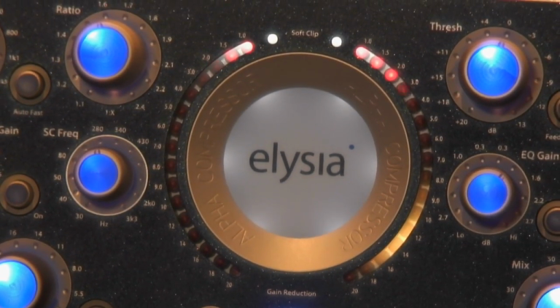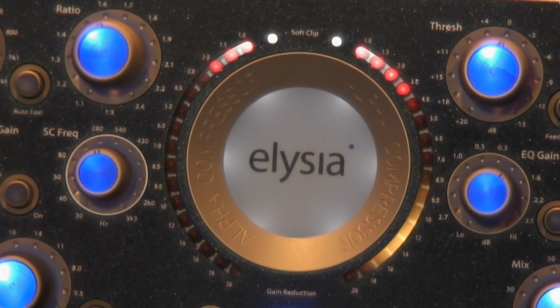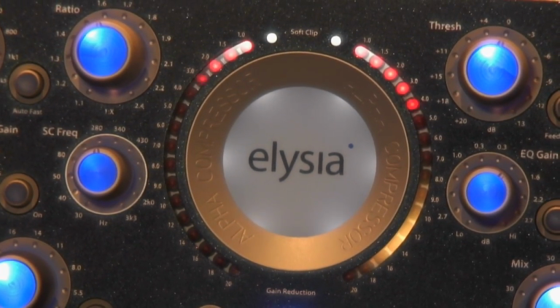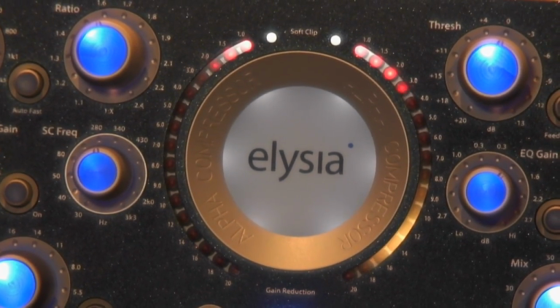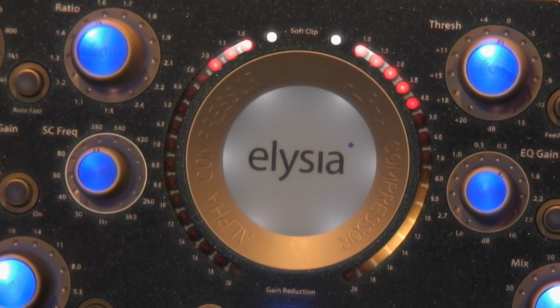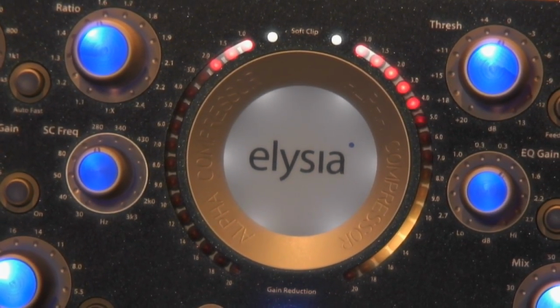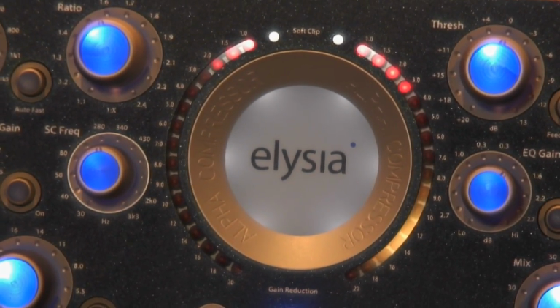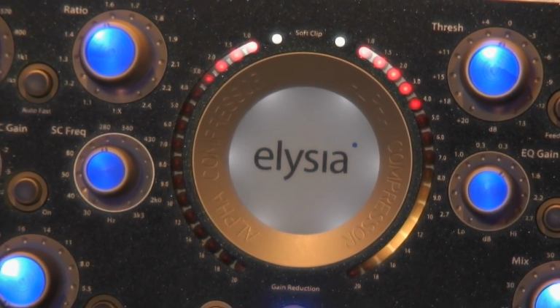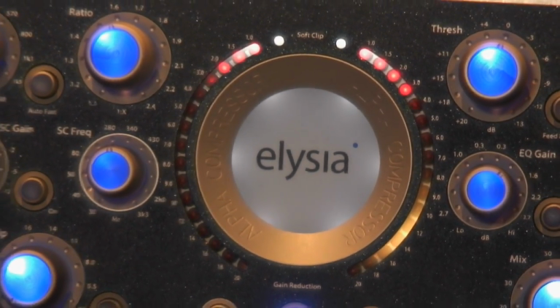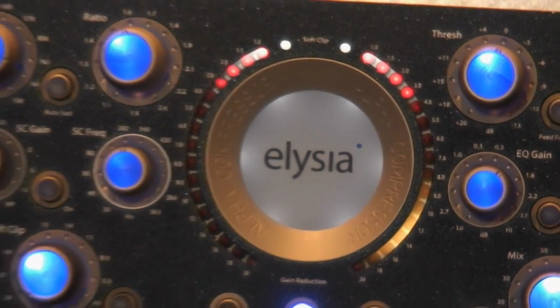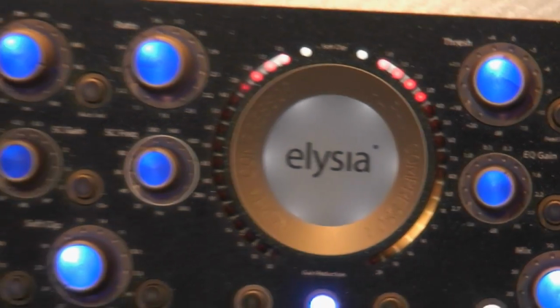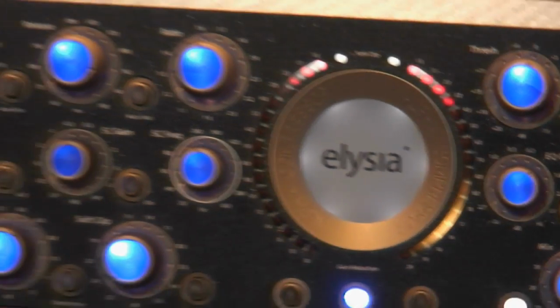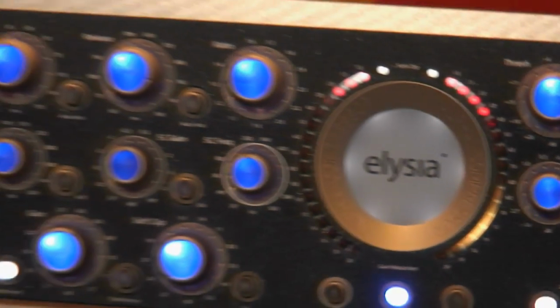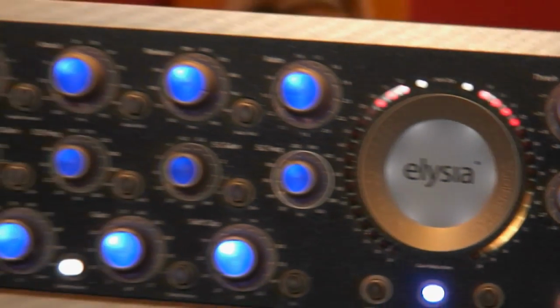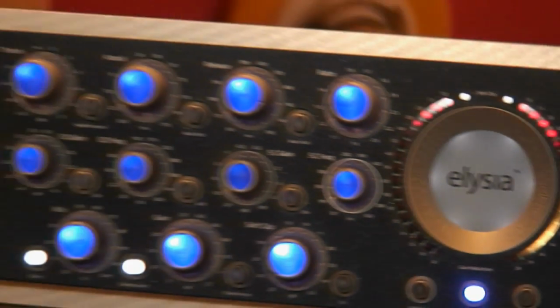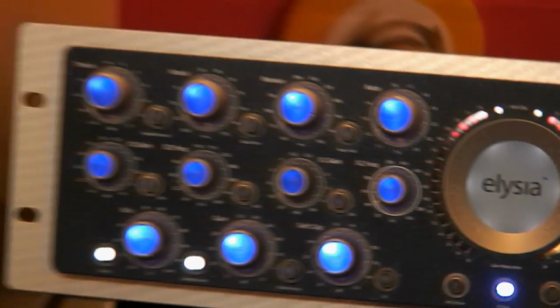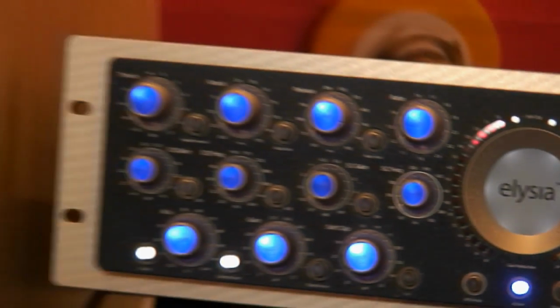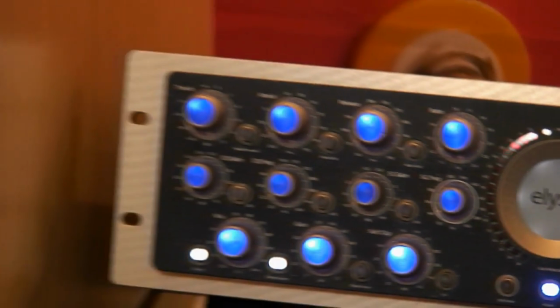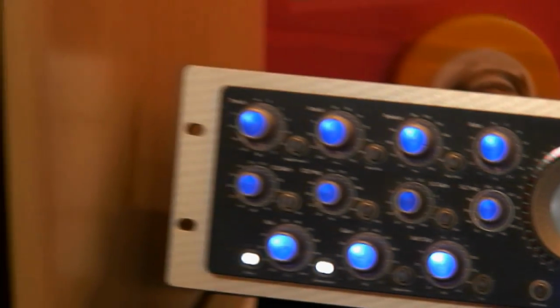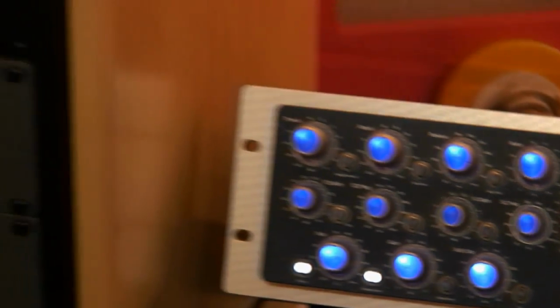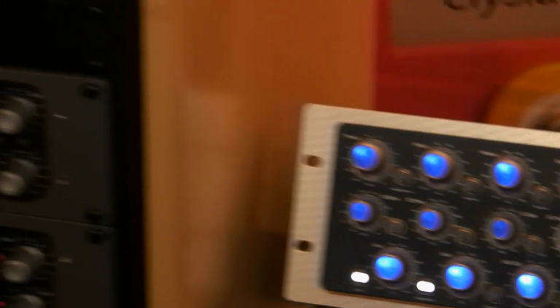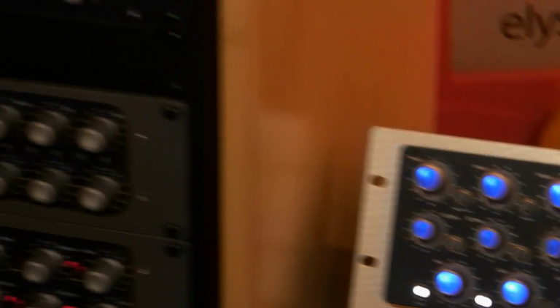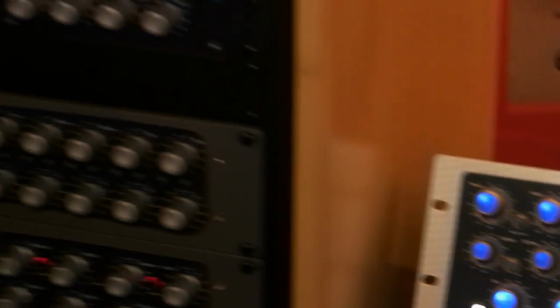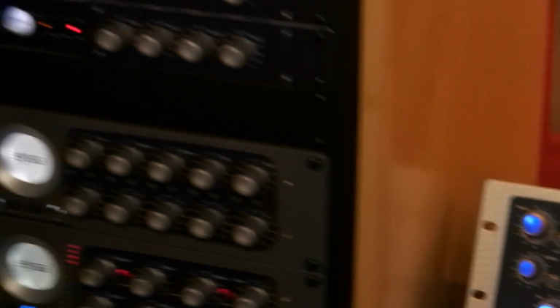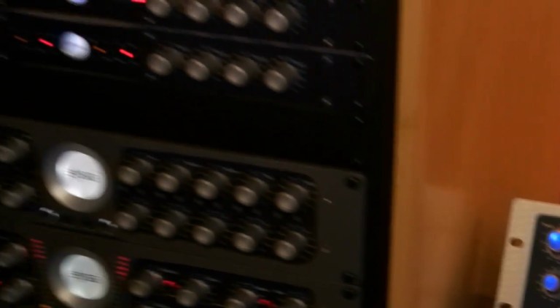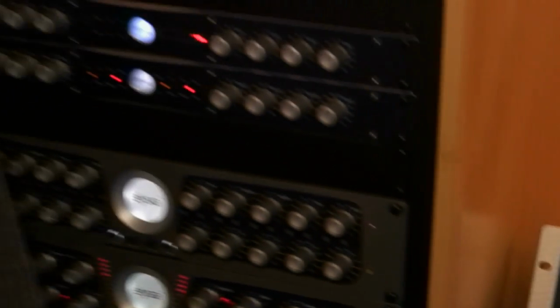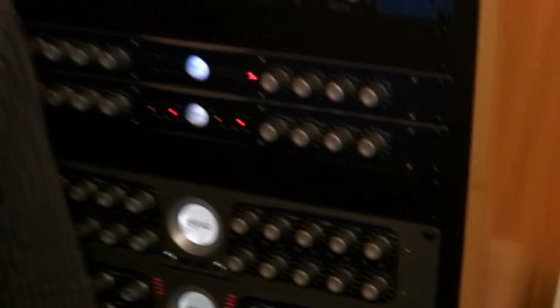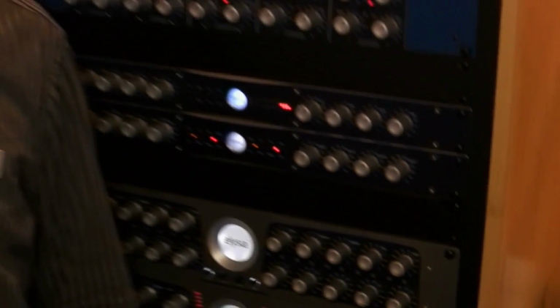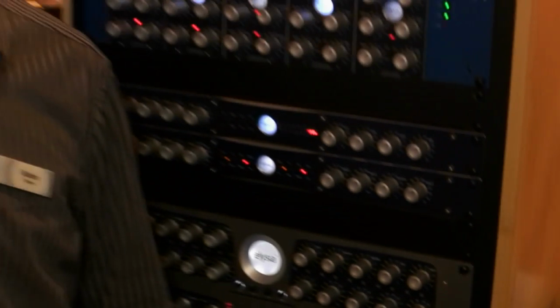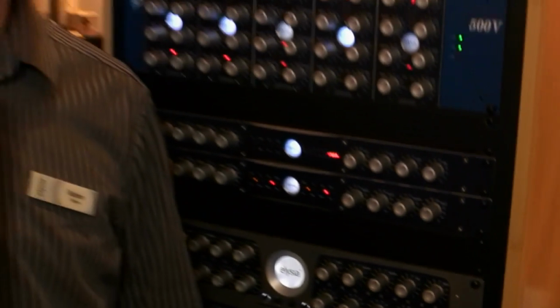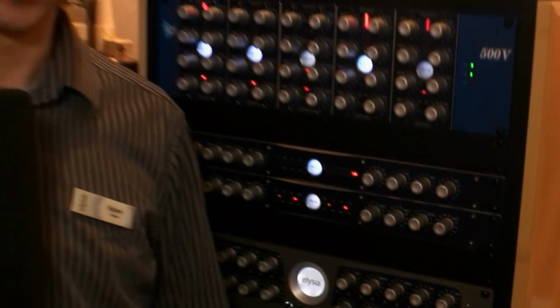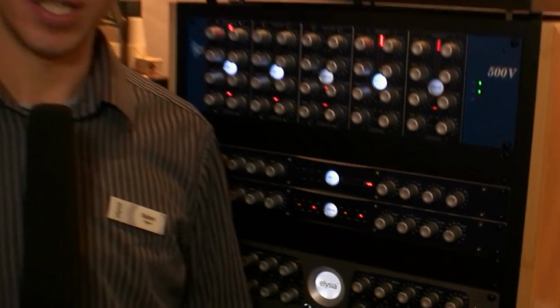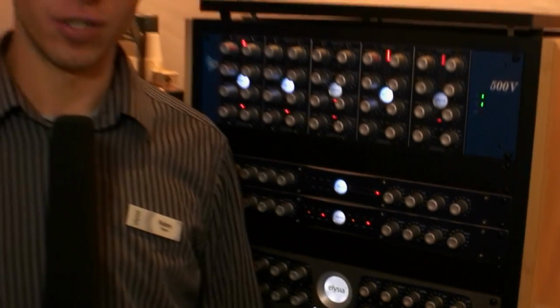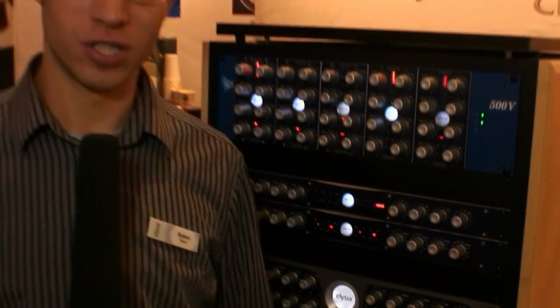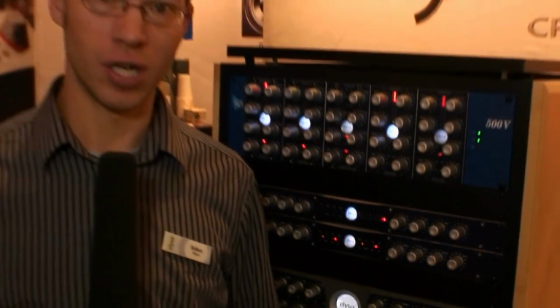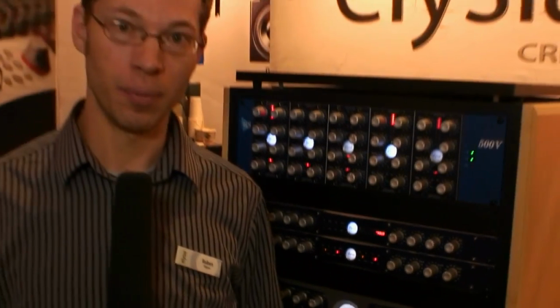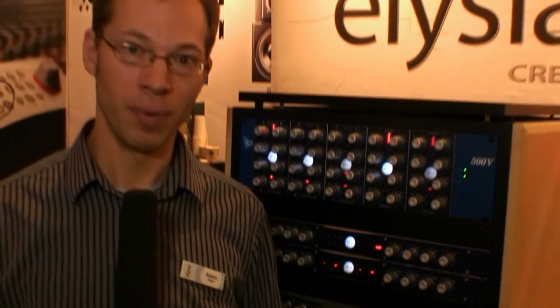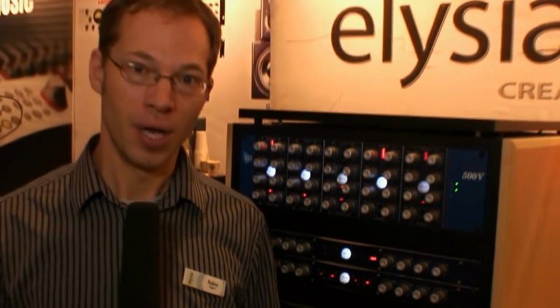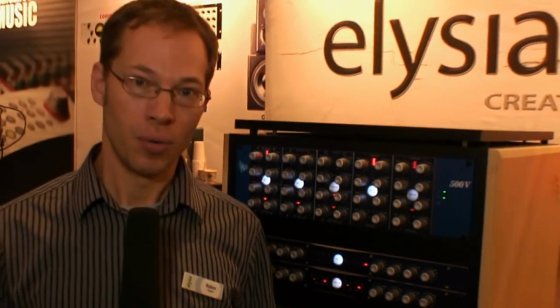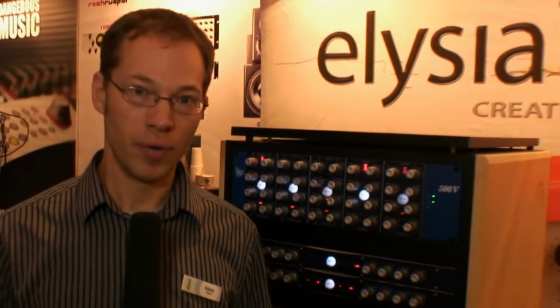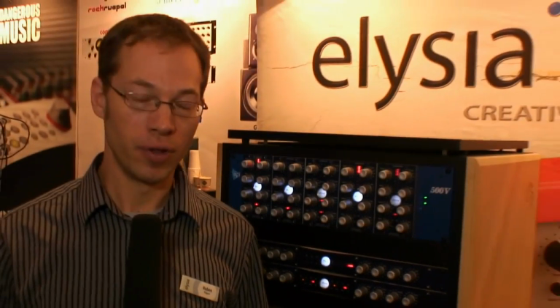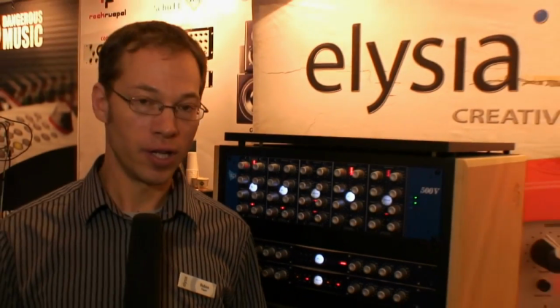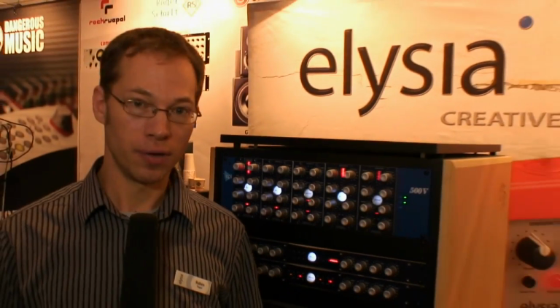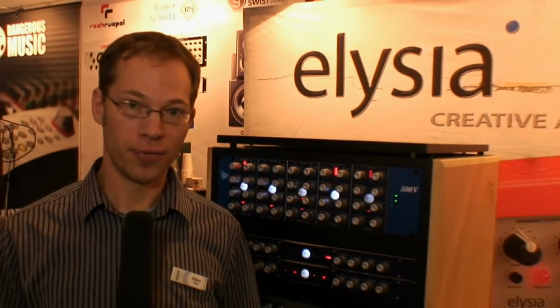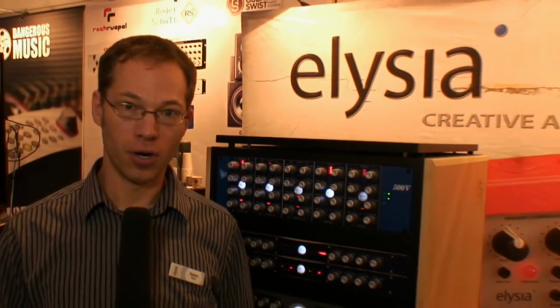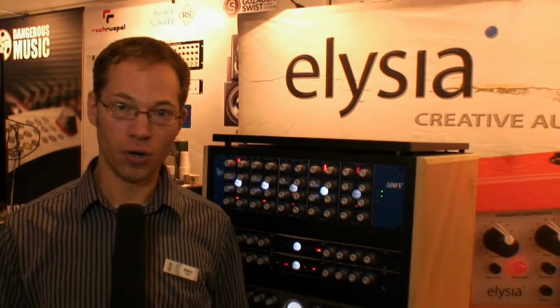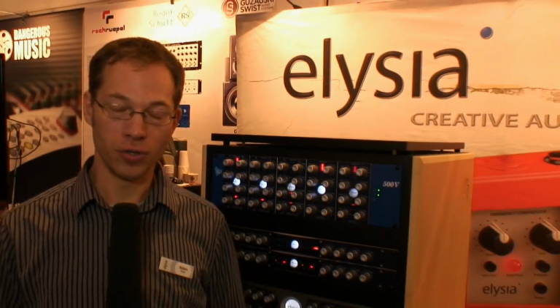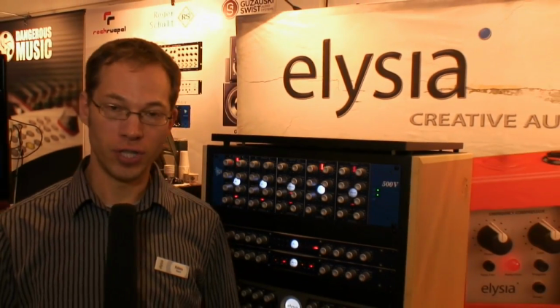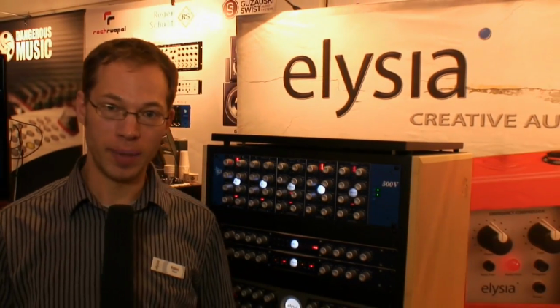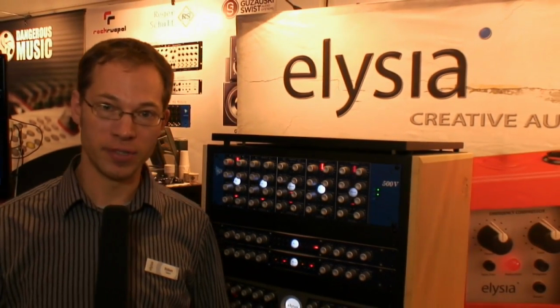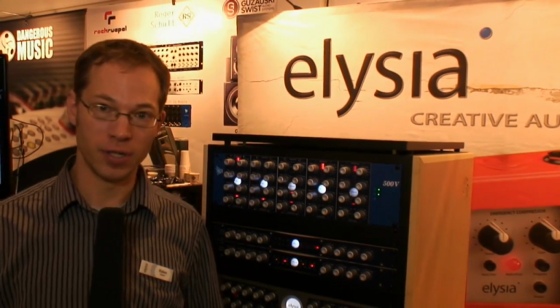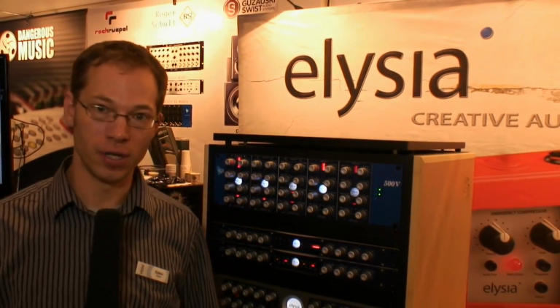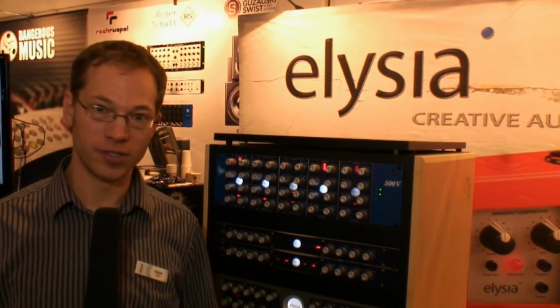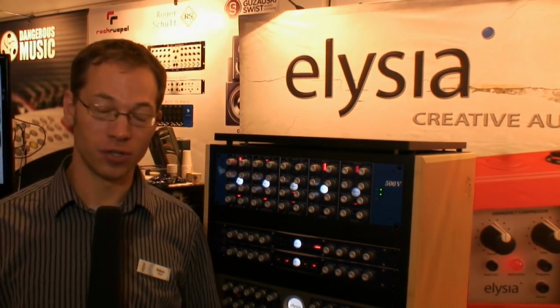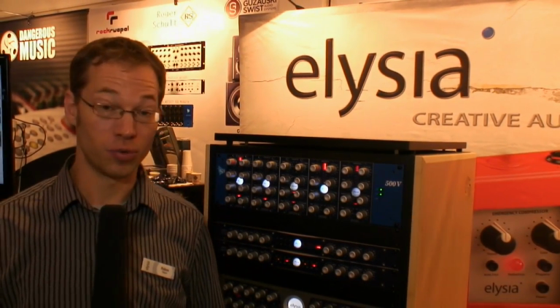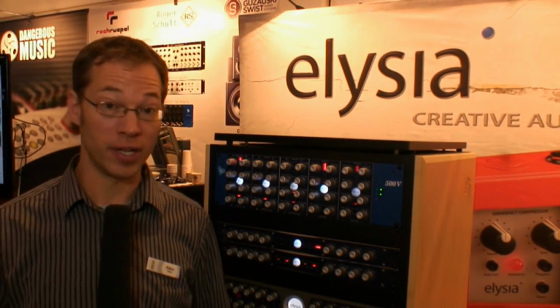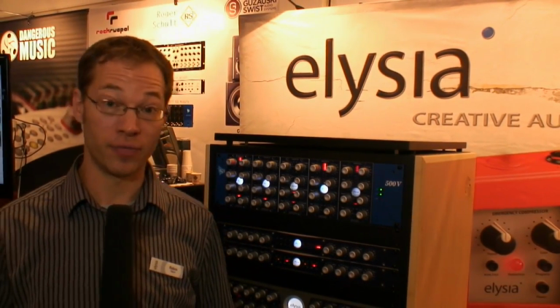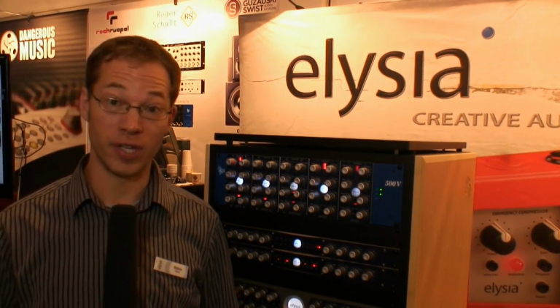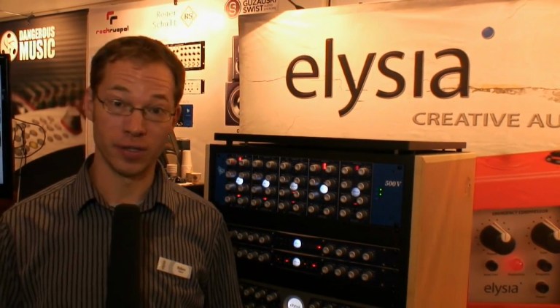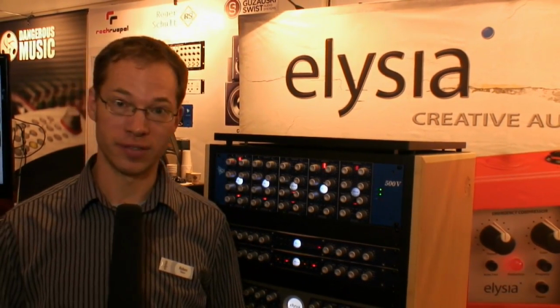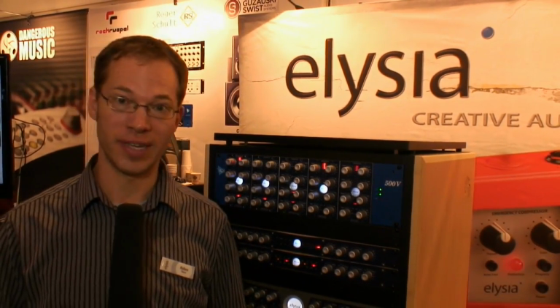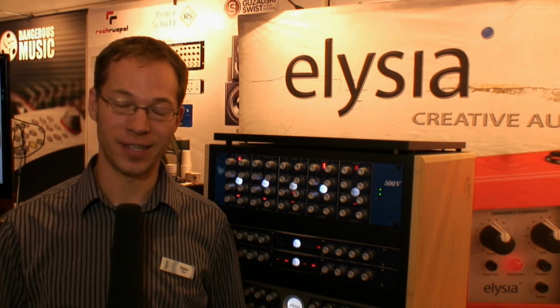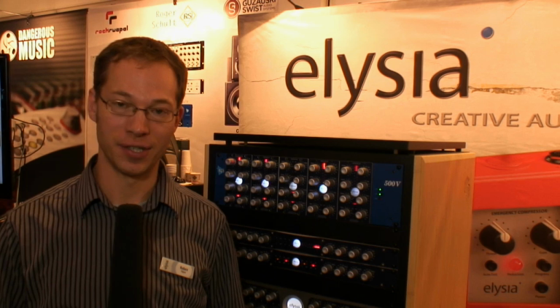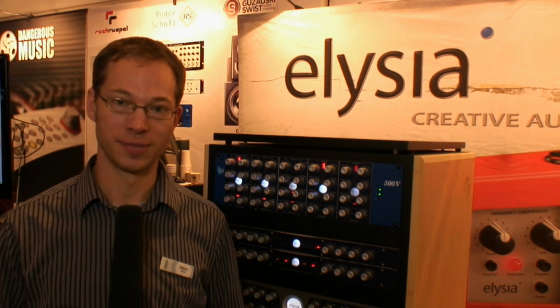If you want to find out more, visit us at our website, Elysia.com. We have a lot of audio demos and also great videos. Thank you.